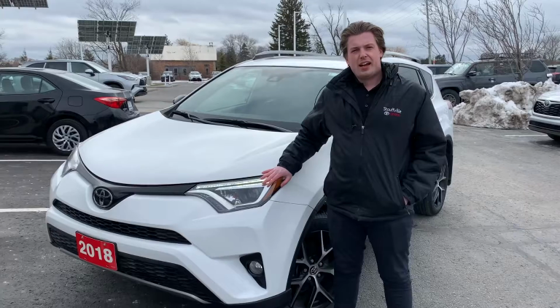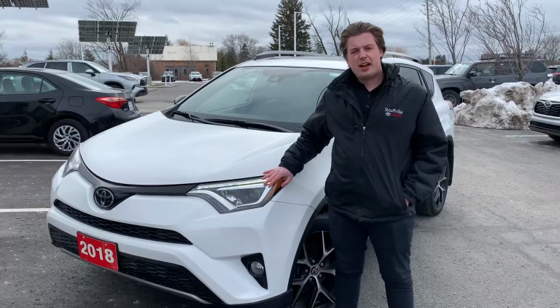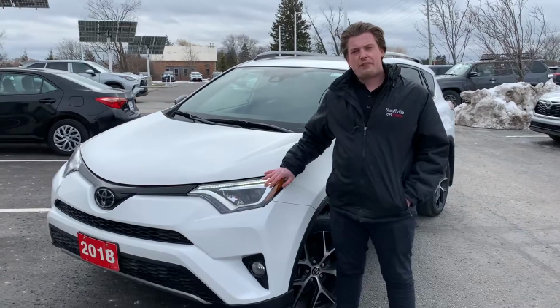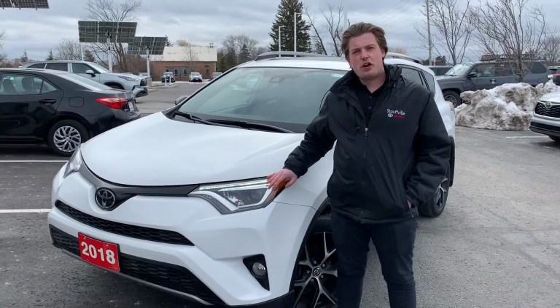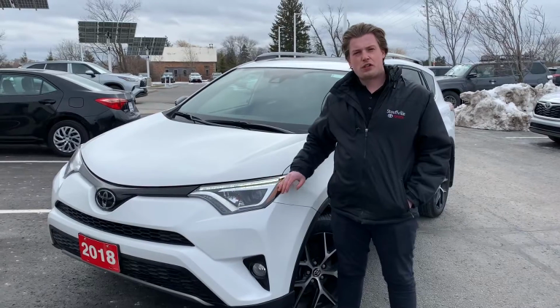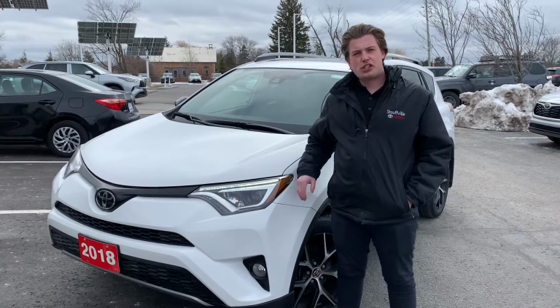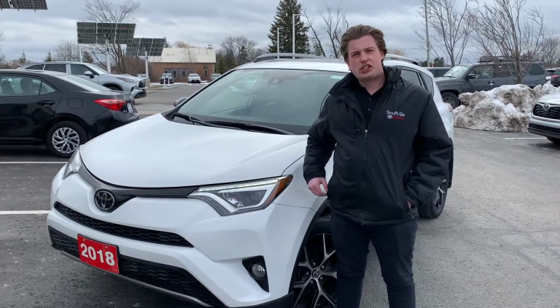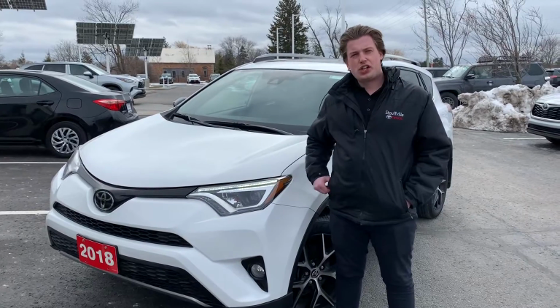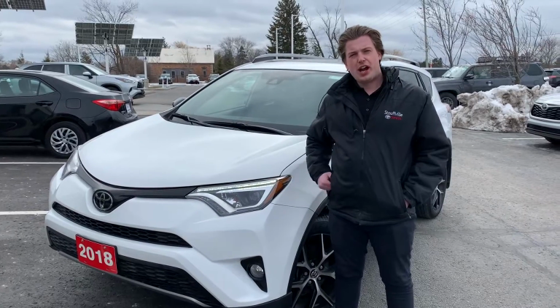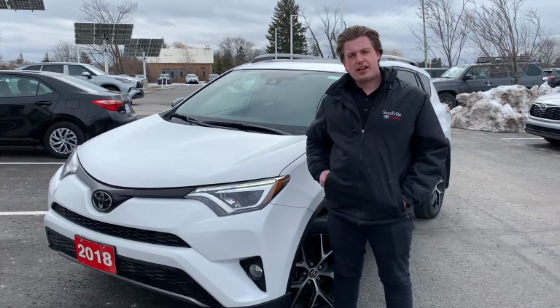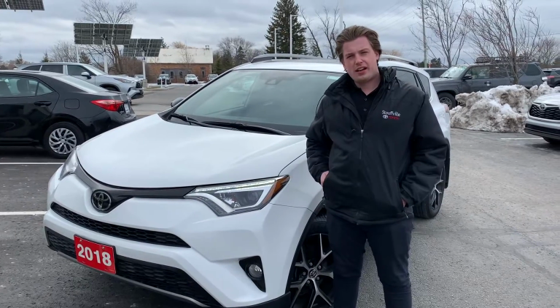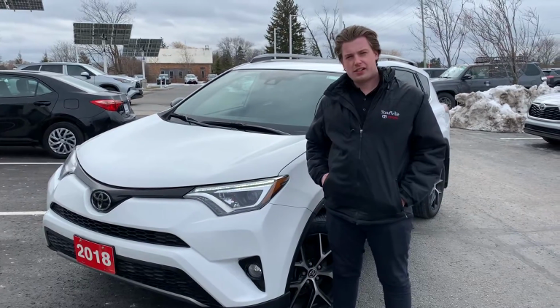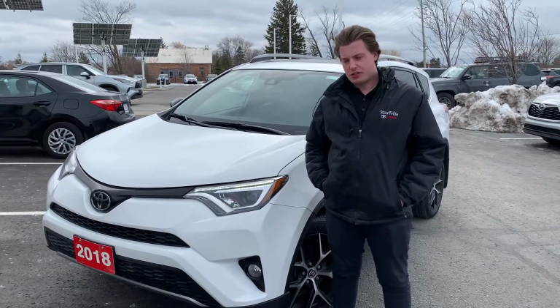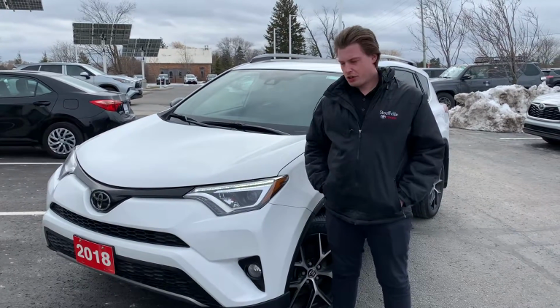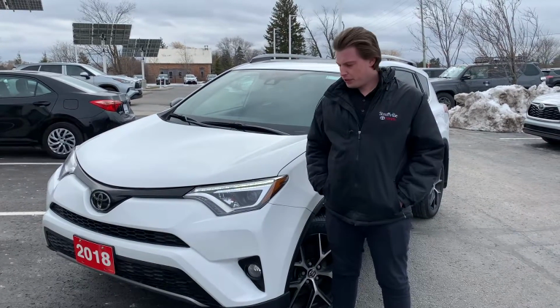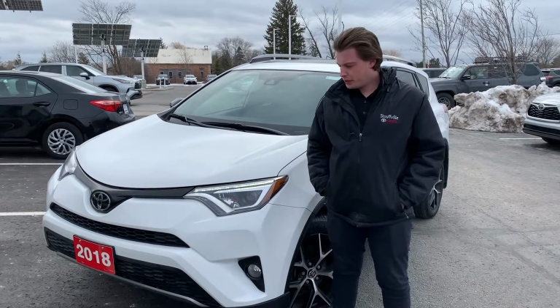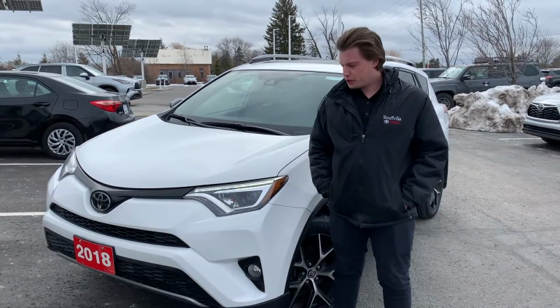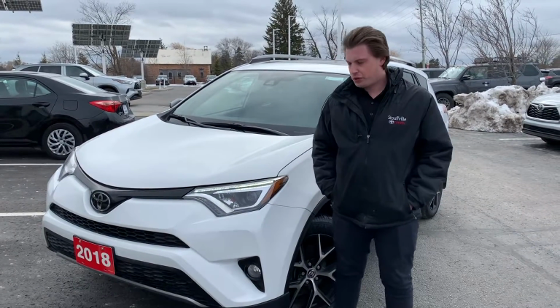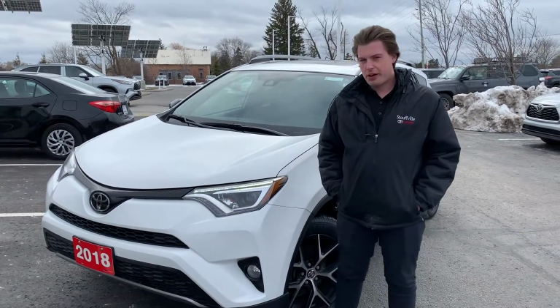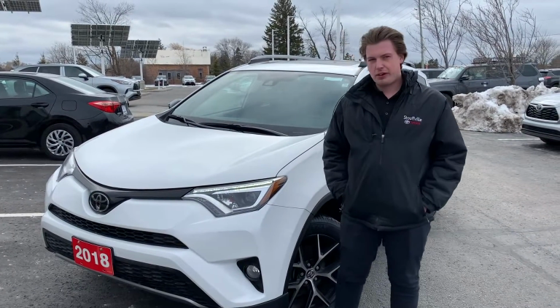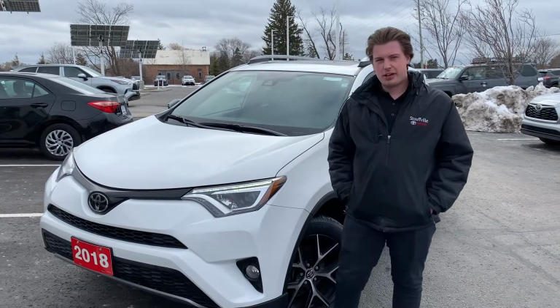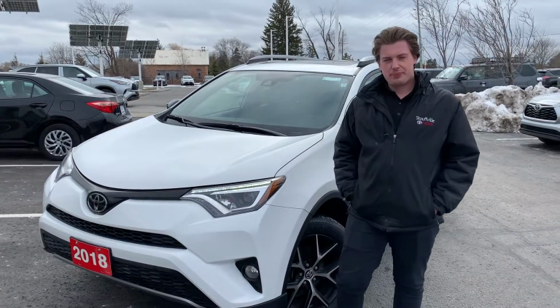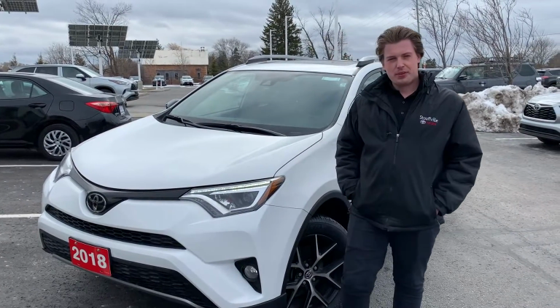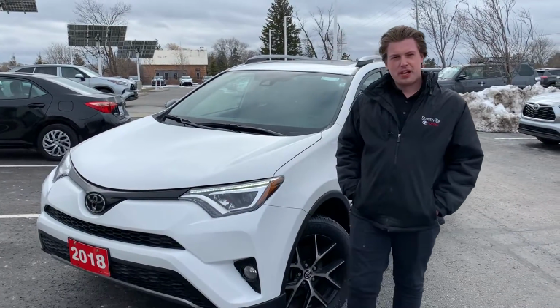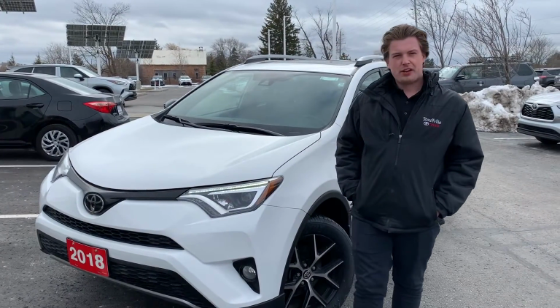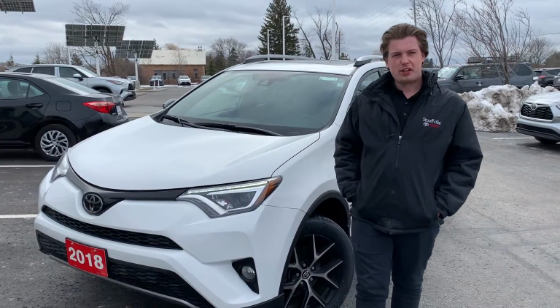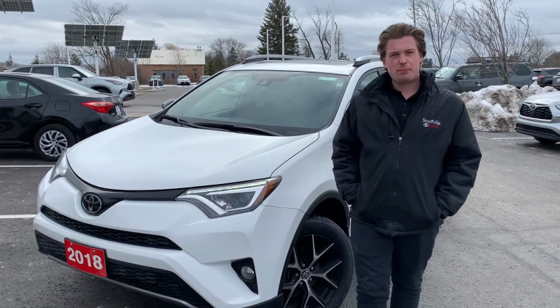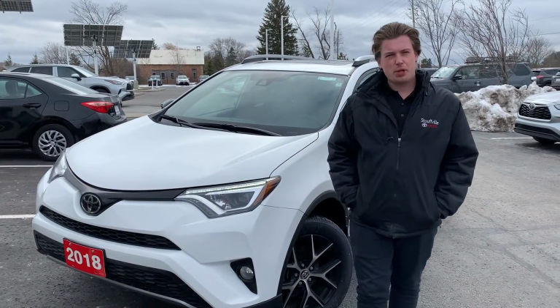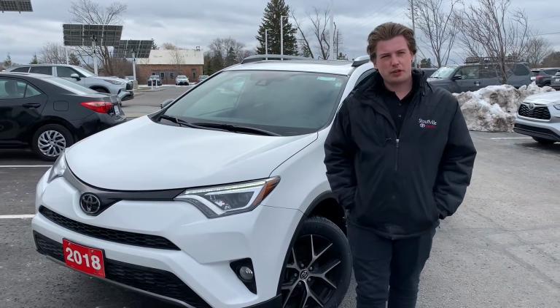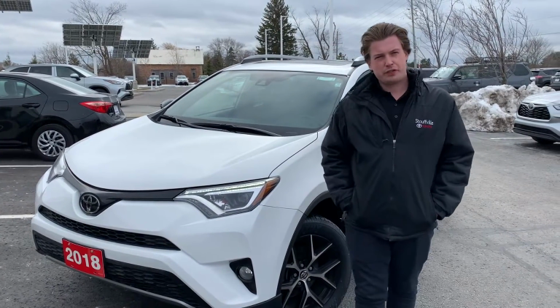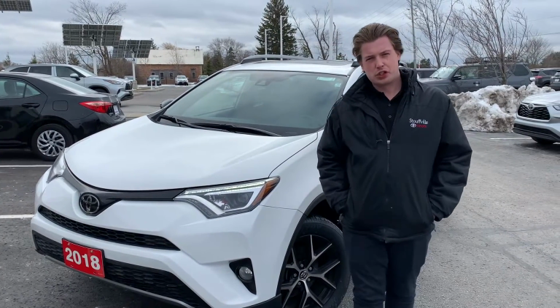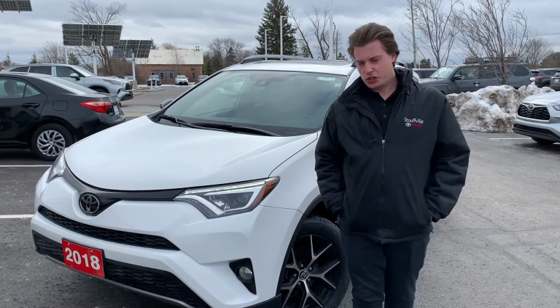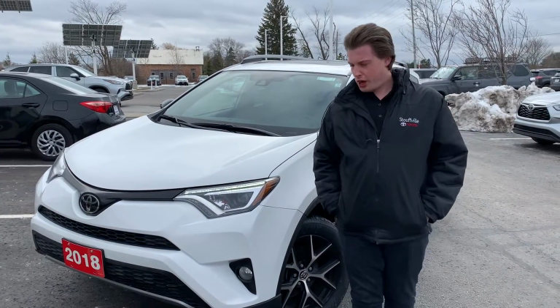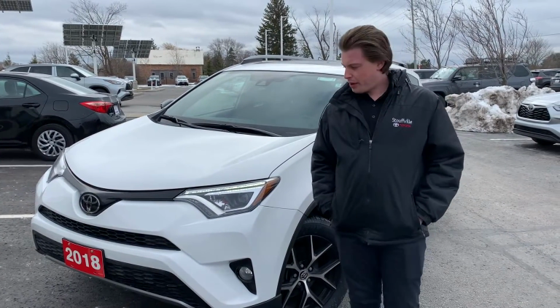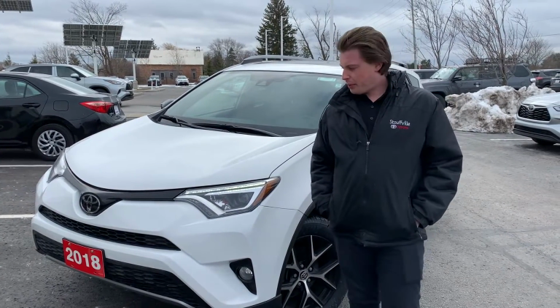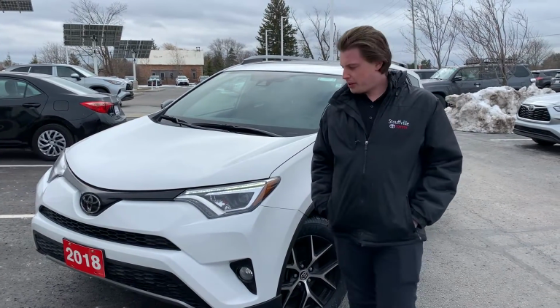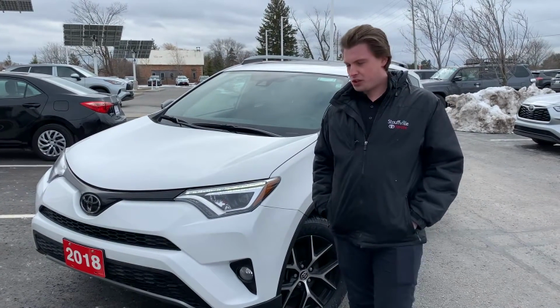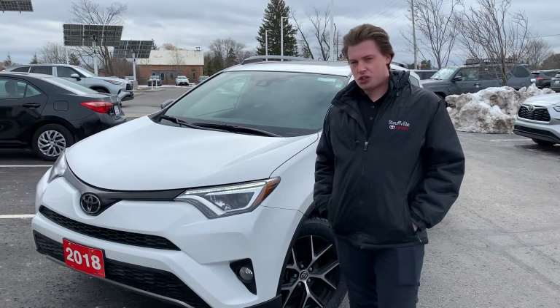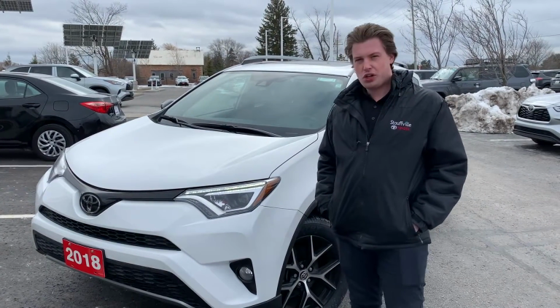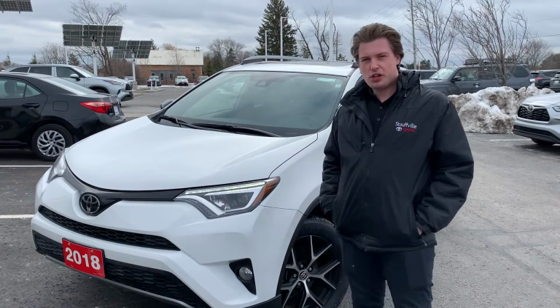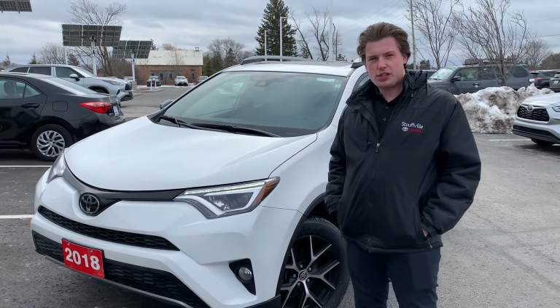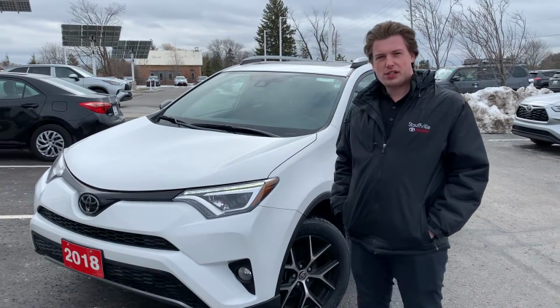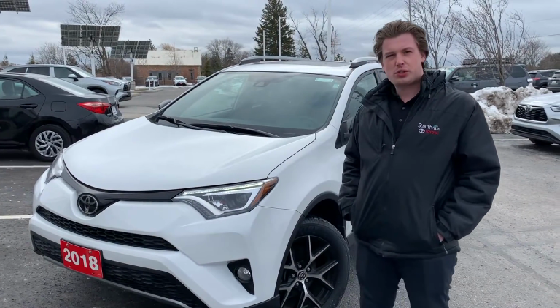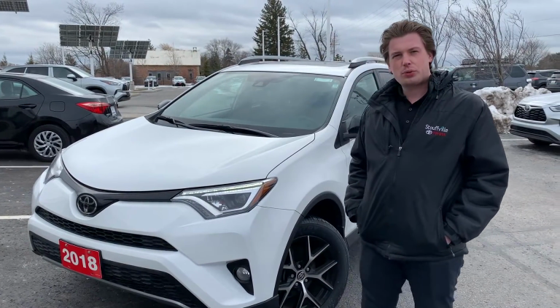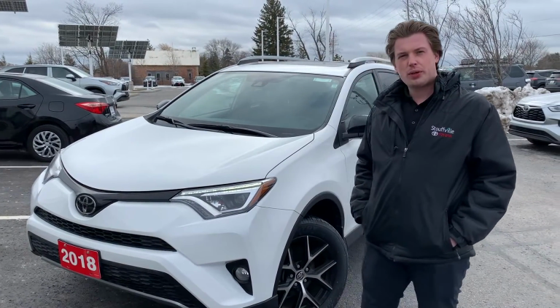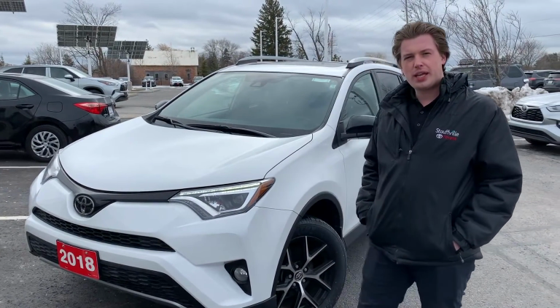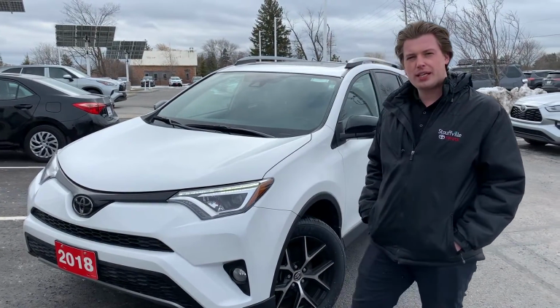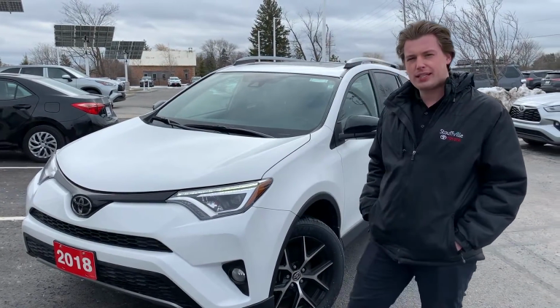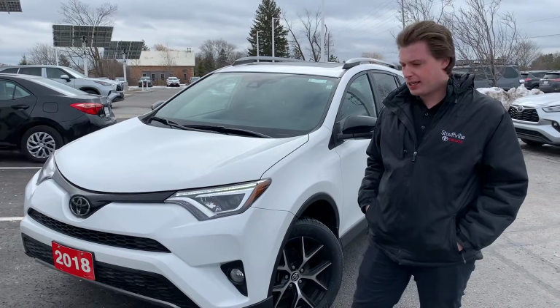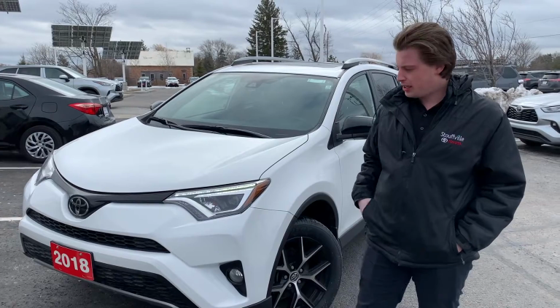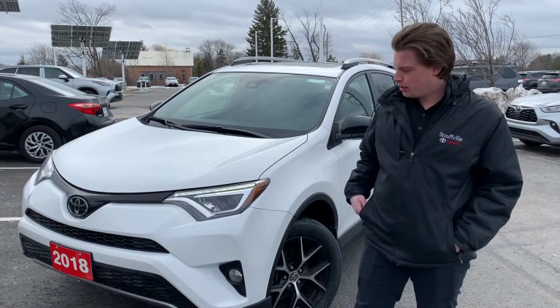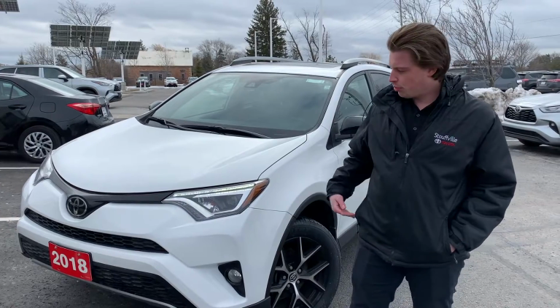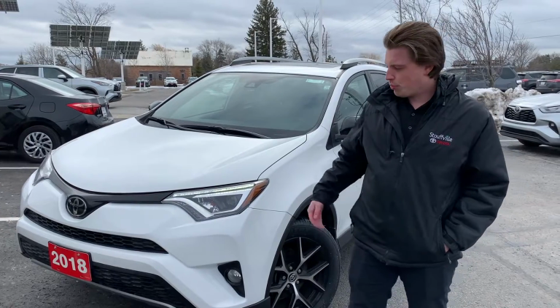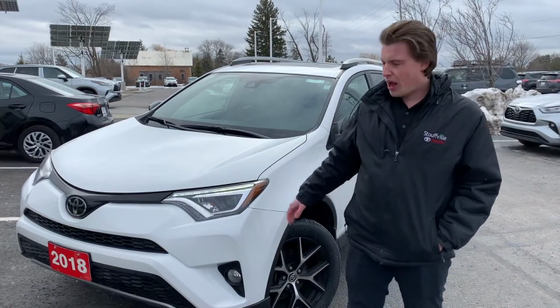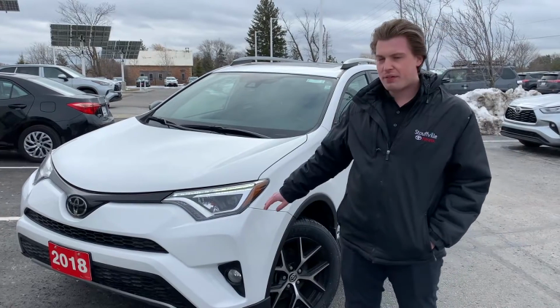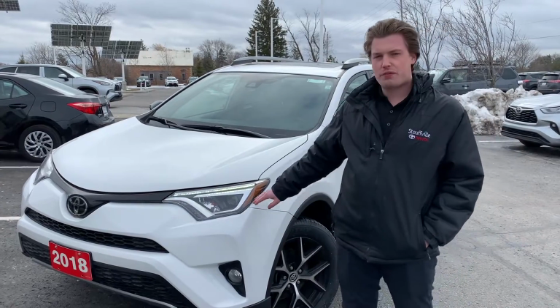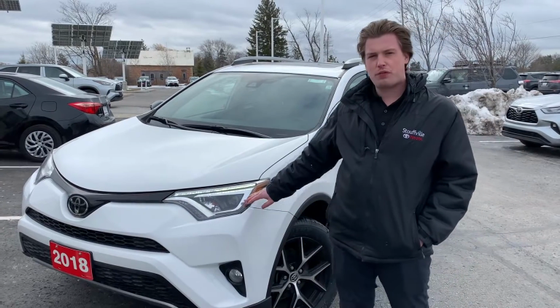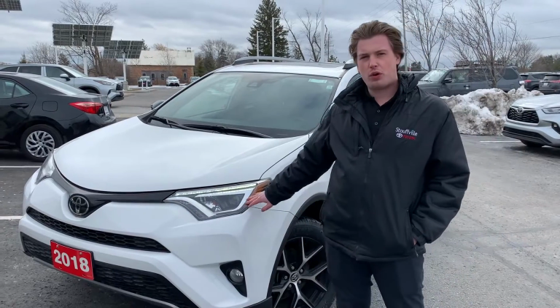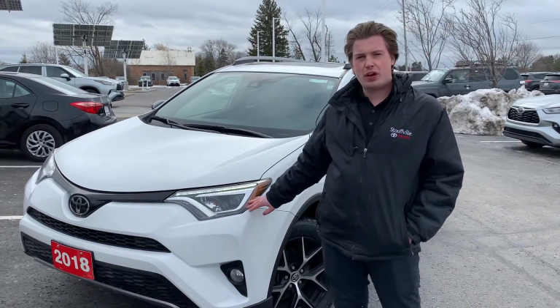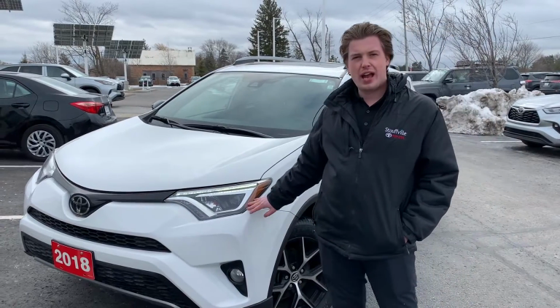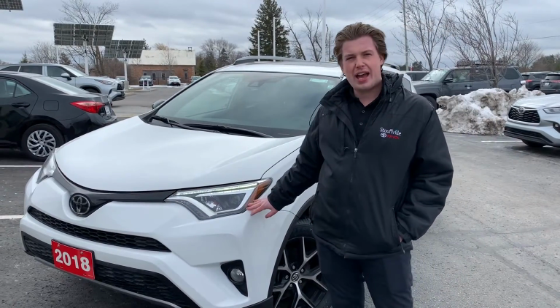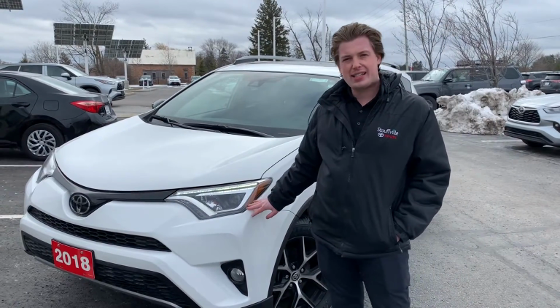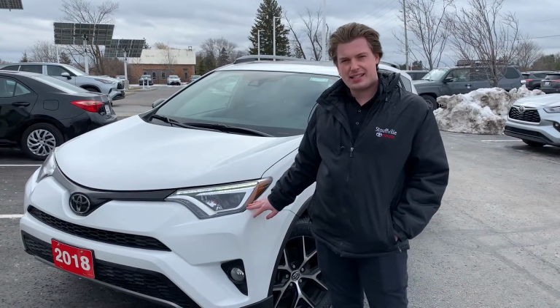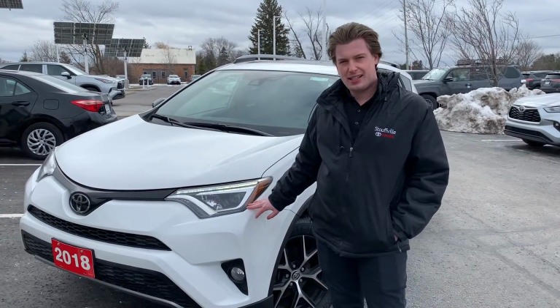Hey folks, it's Chad here at Stovo Toyota. Another beautiful trade I wanted to show you — it's the 2018 RAV4 SE.